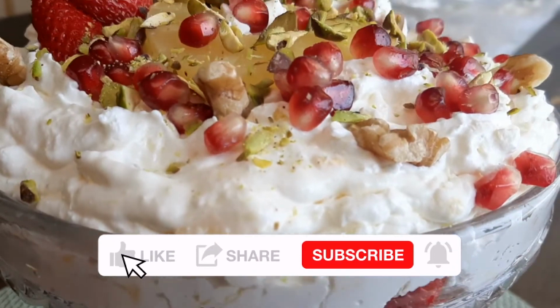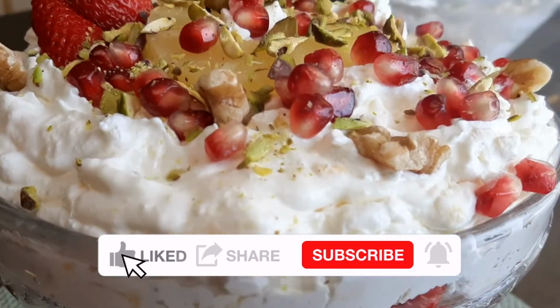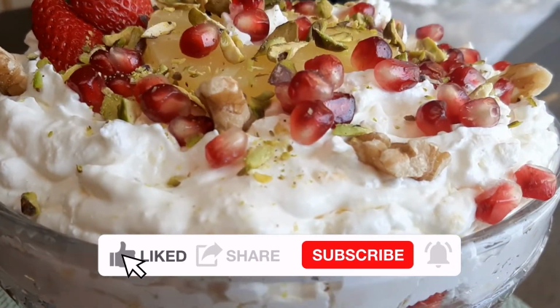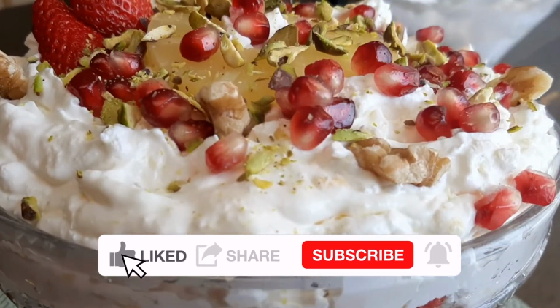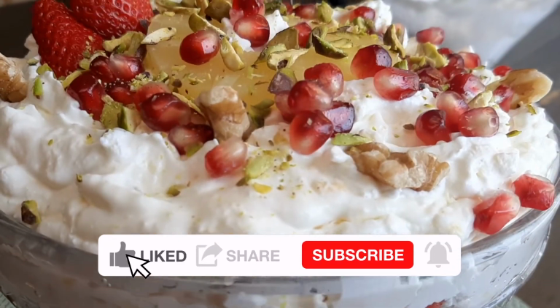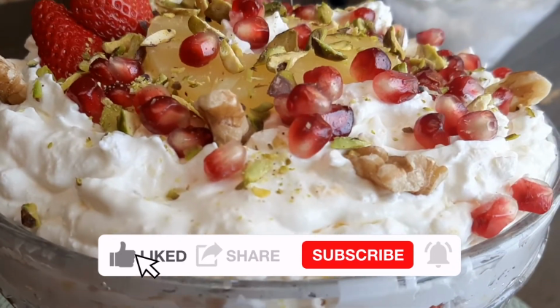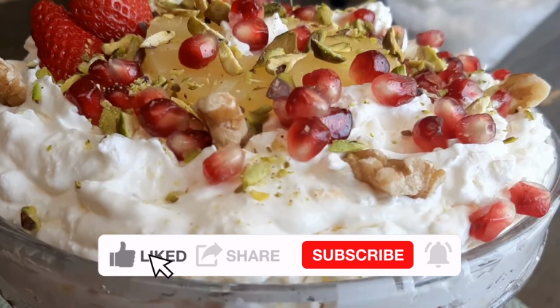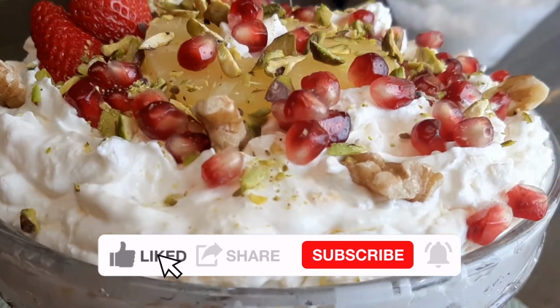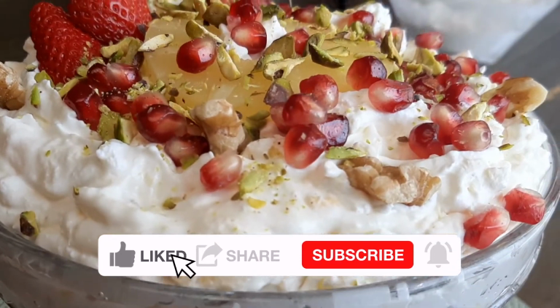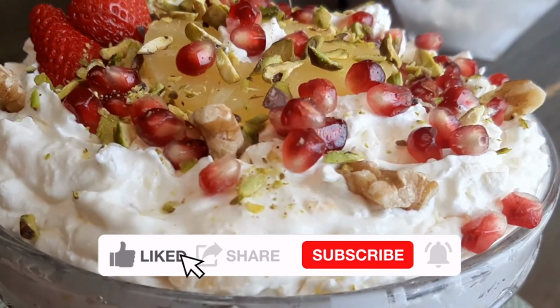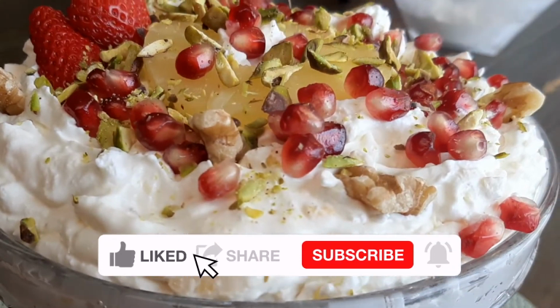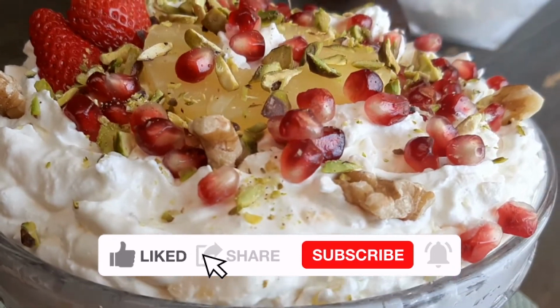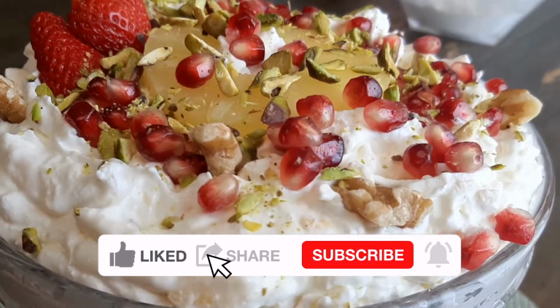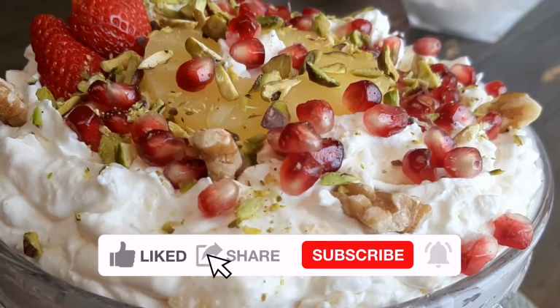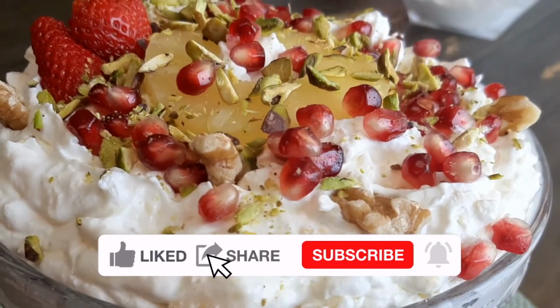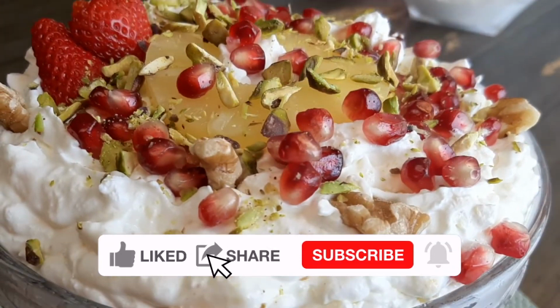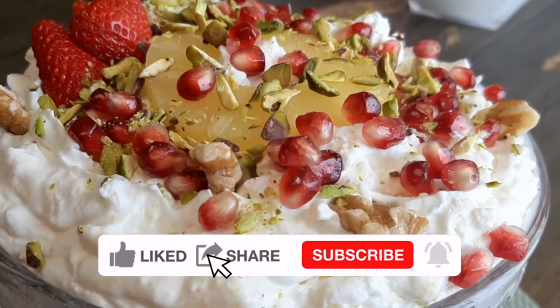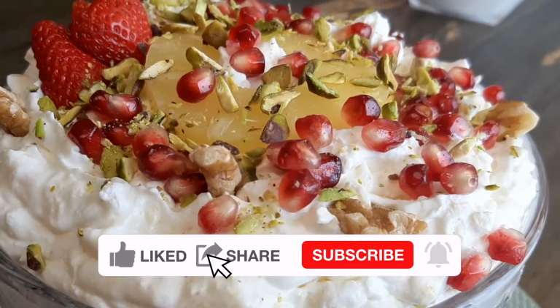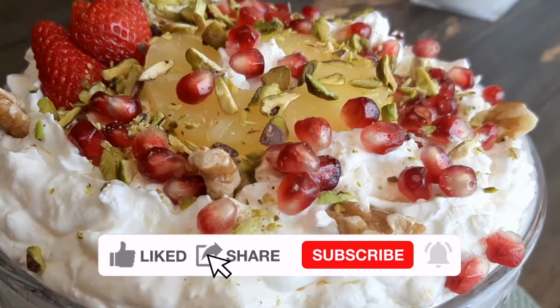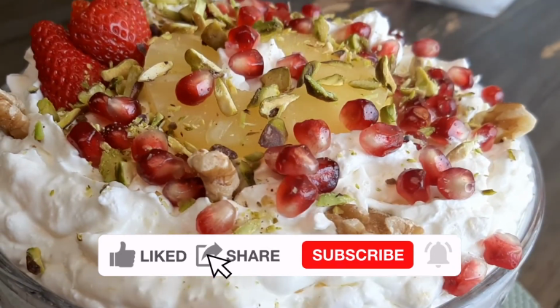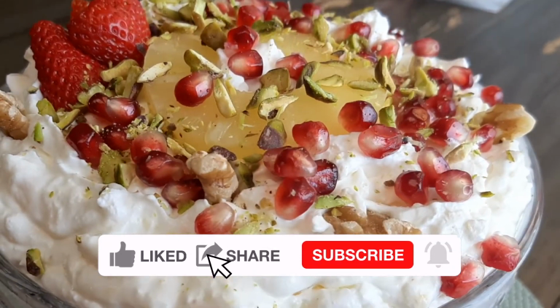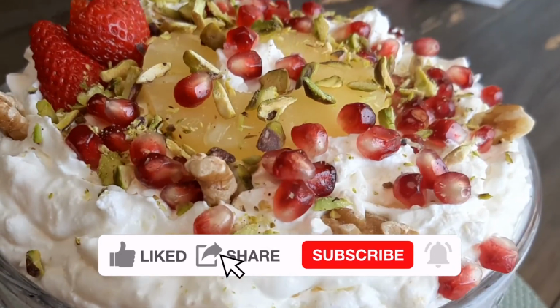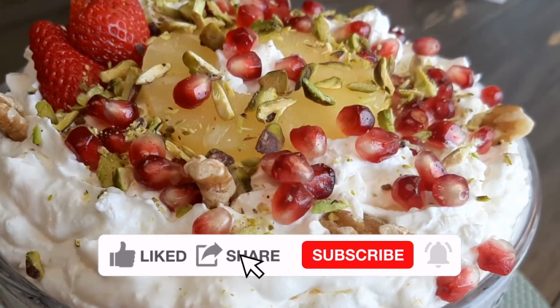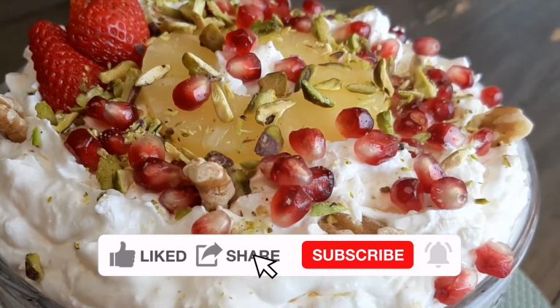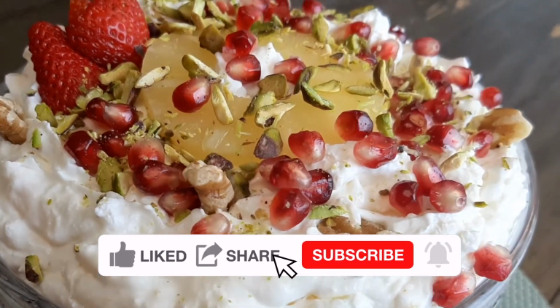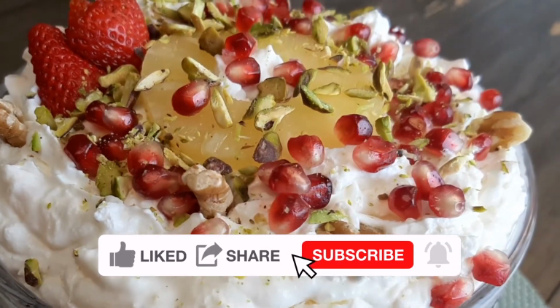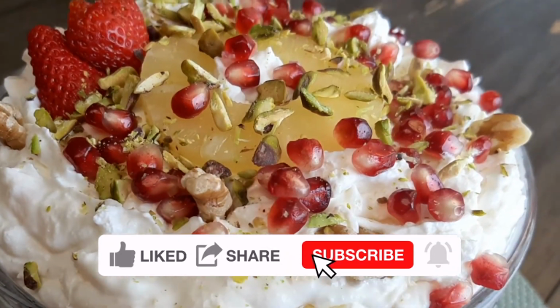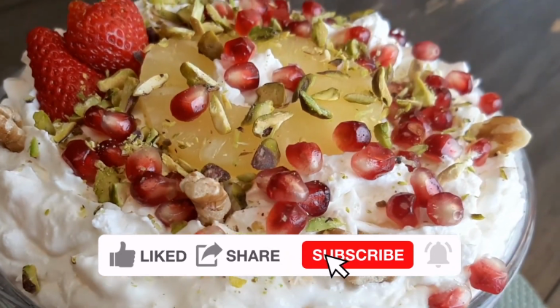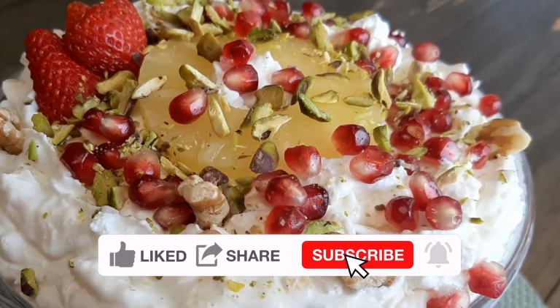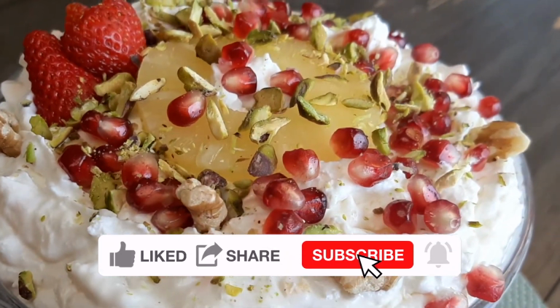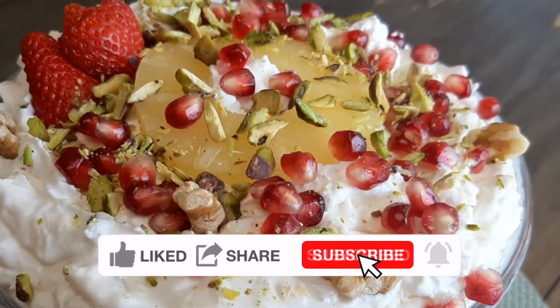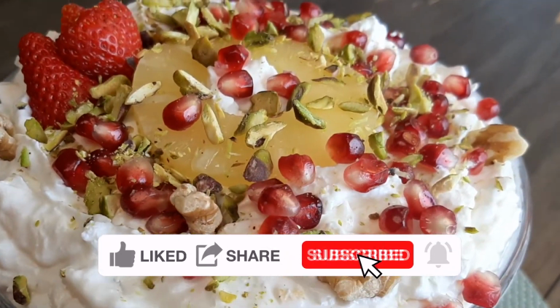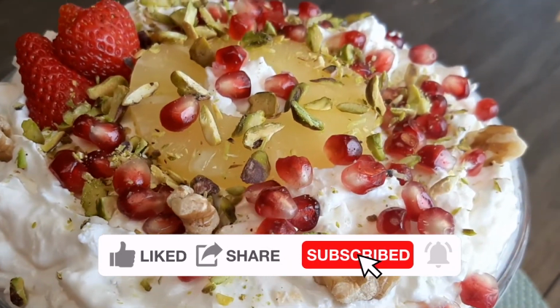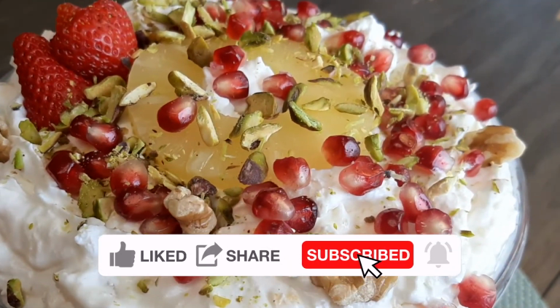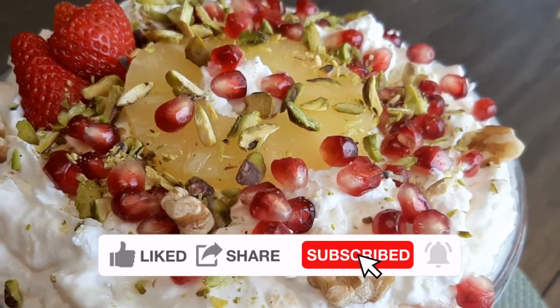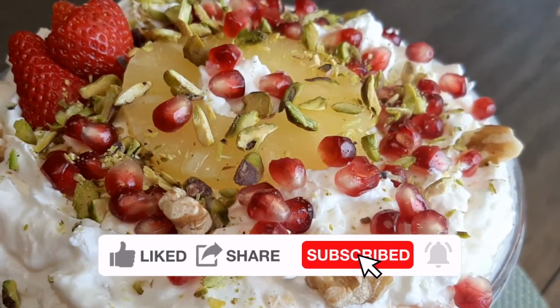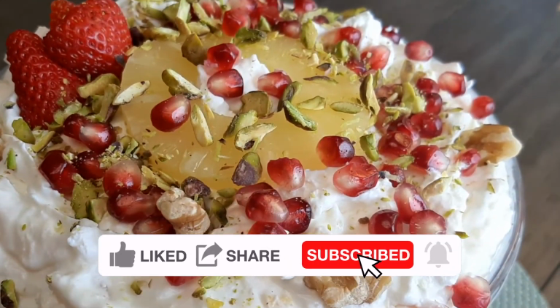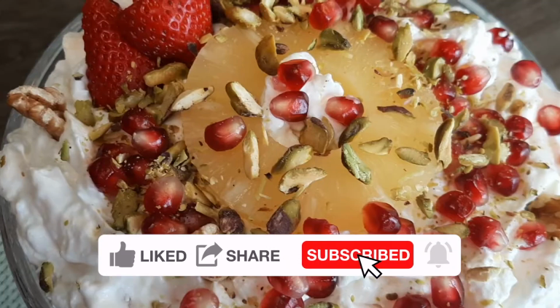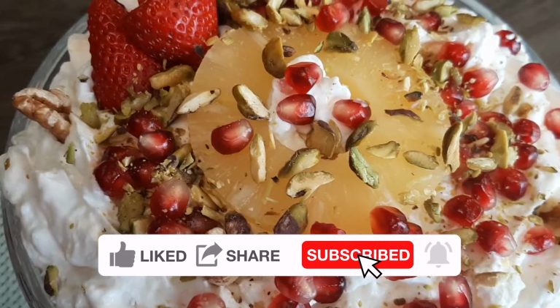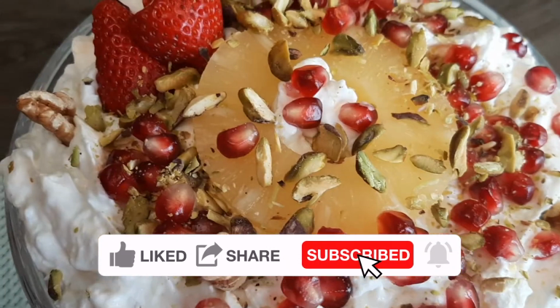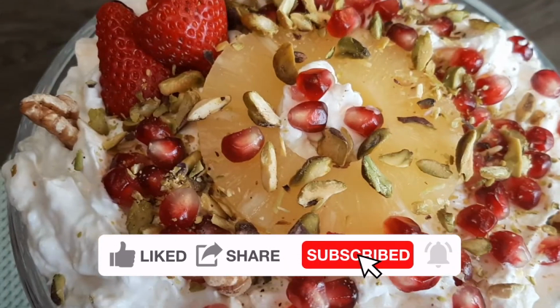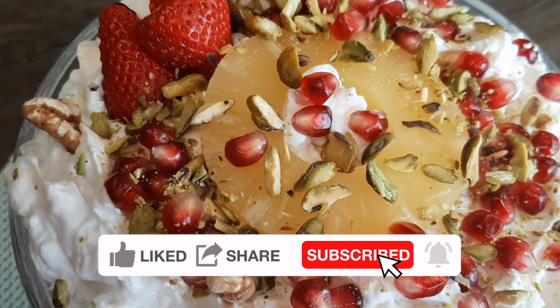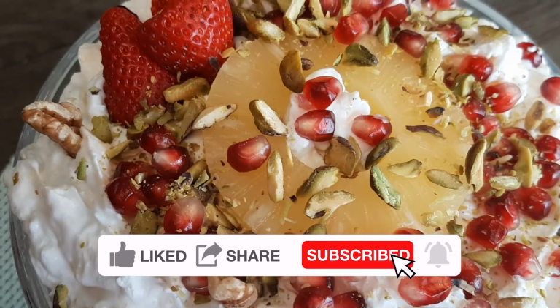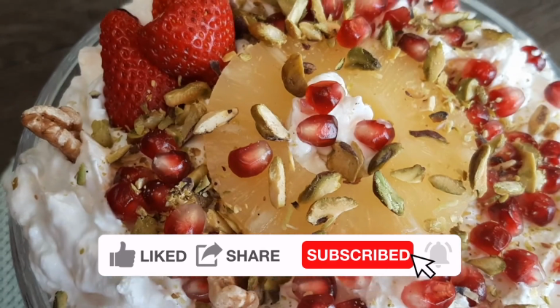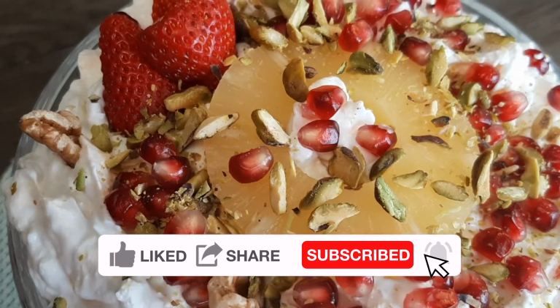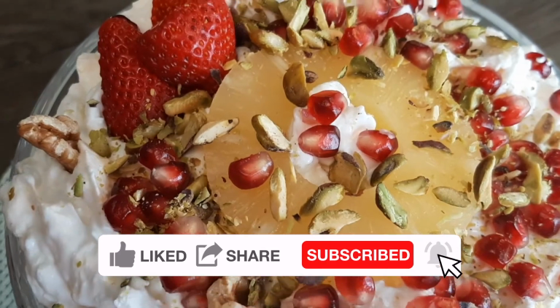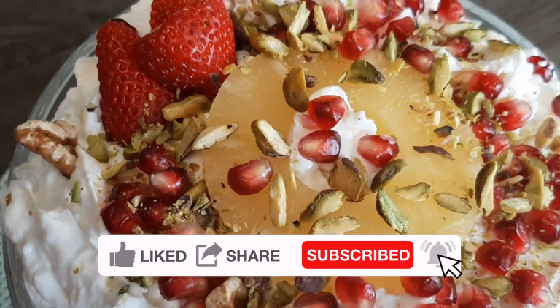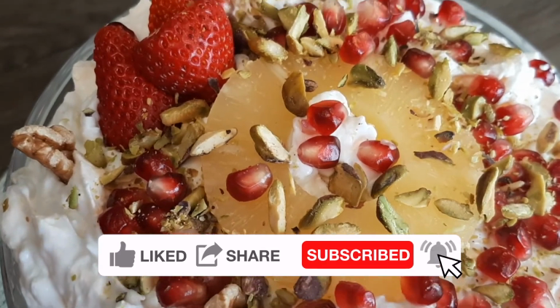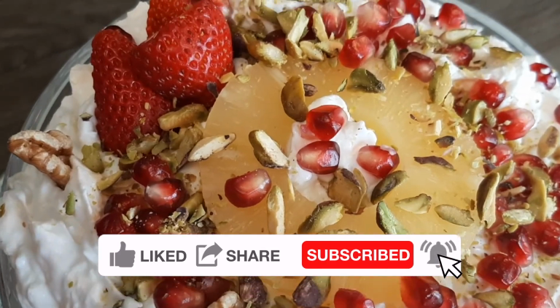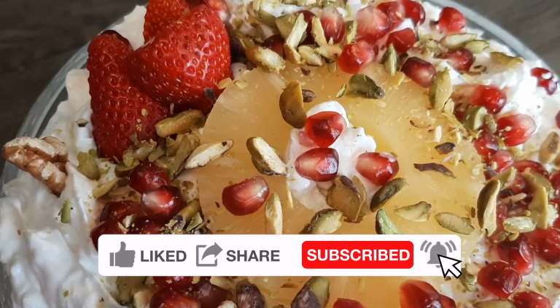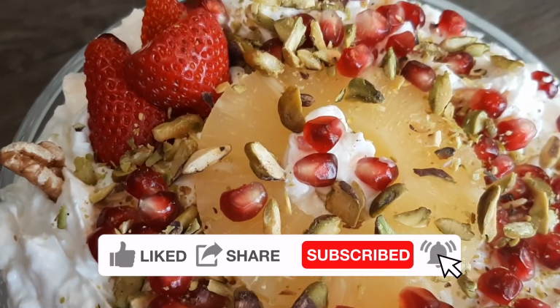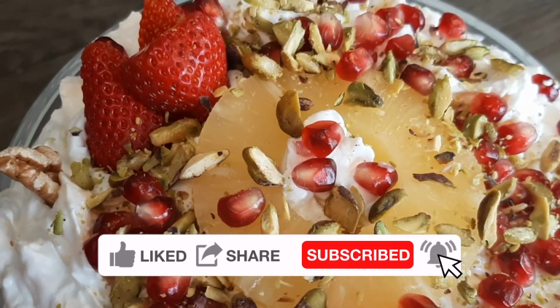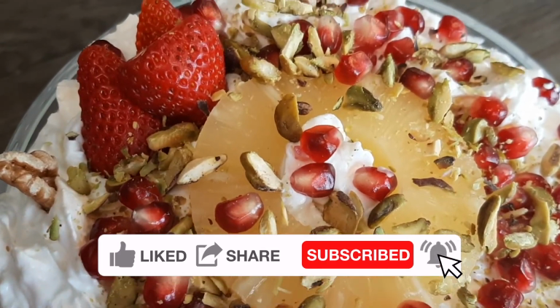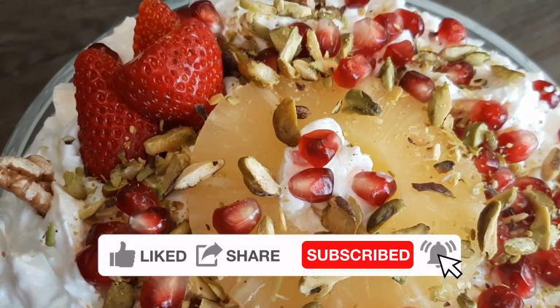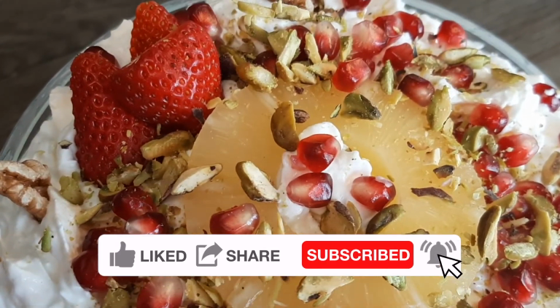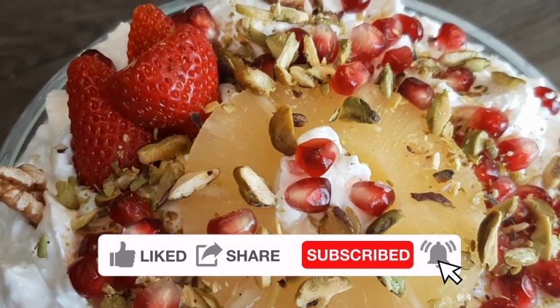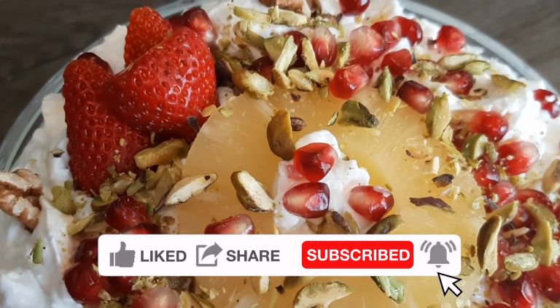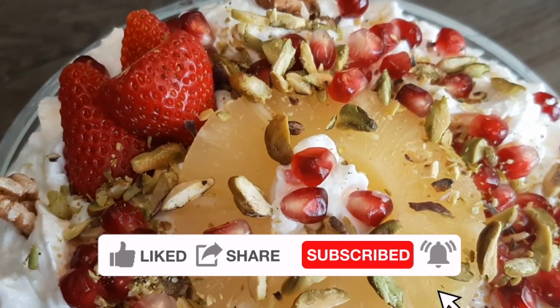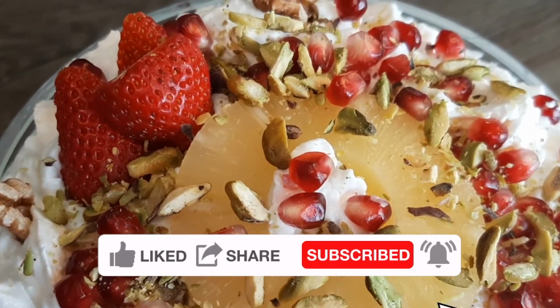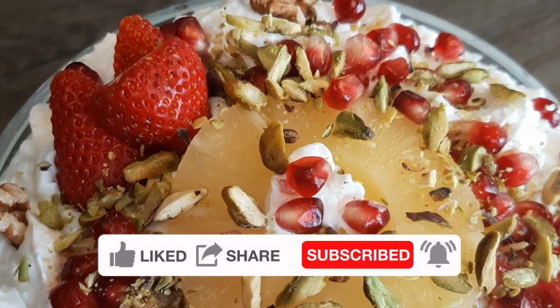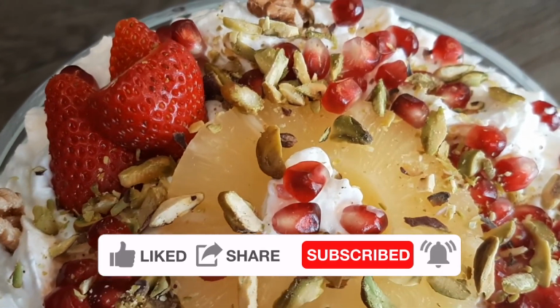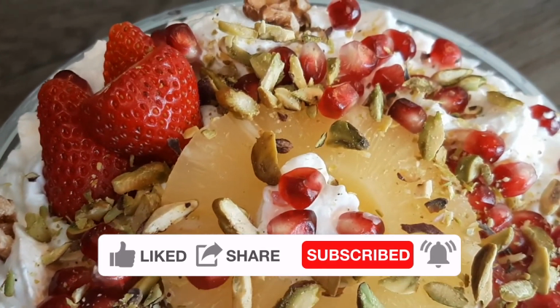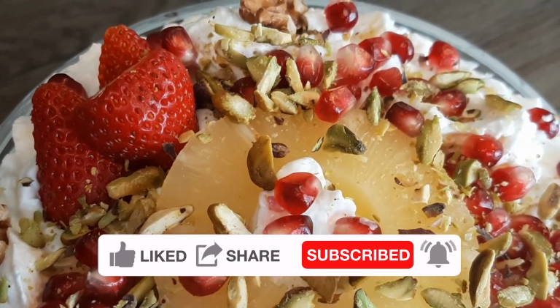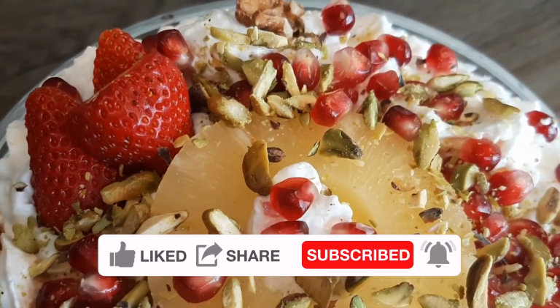Assalamu alaikum everyone, hope you all are doing well inshallah. I am making a very delicious and quick dessert, so let's begin with the ingredients.